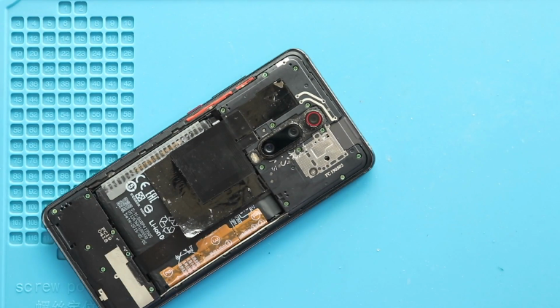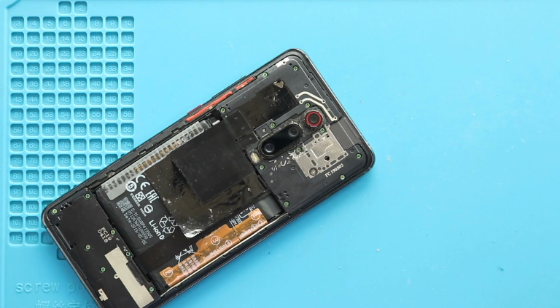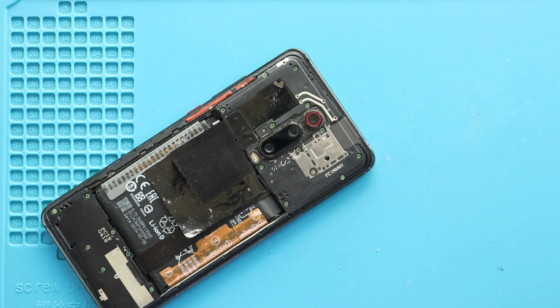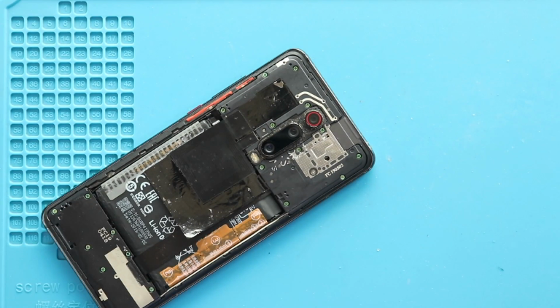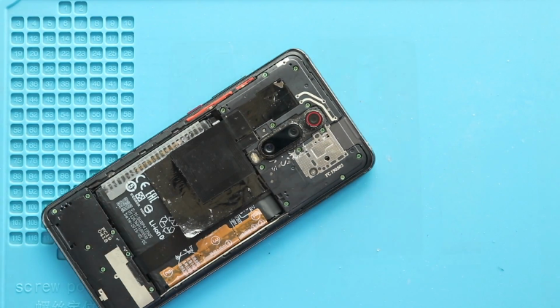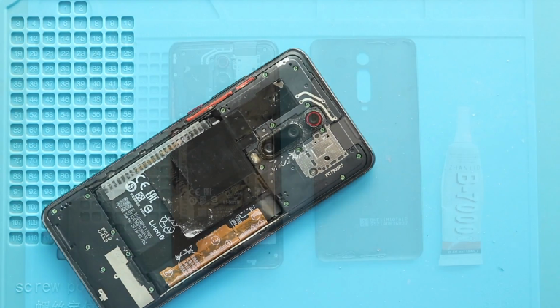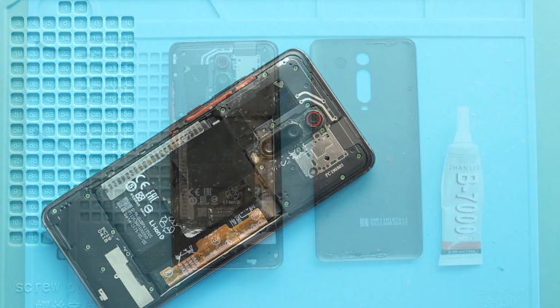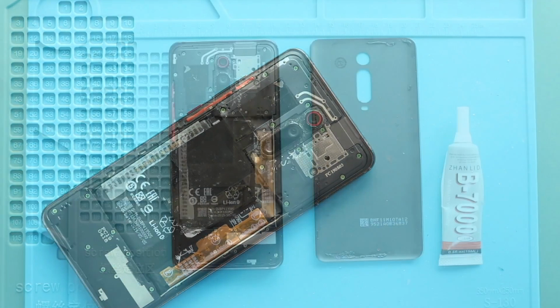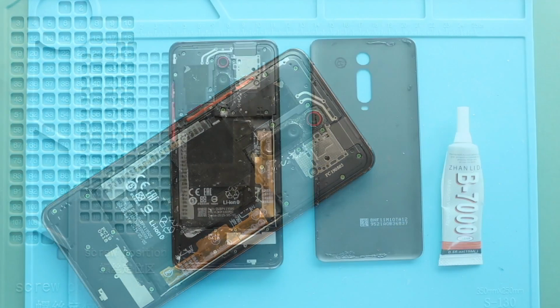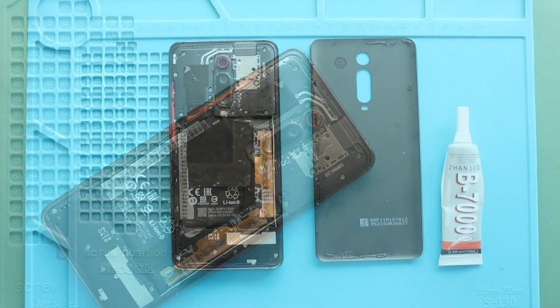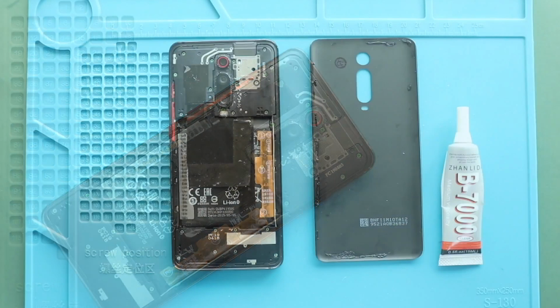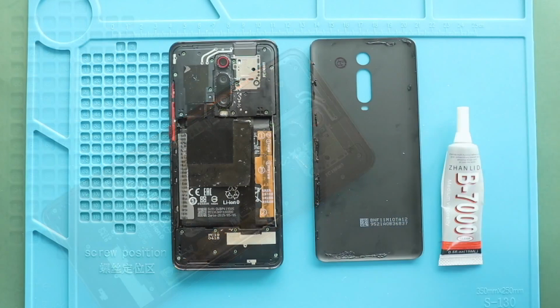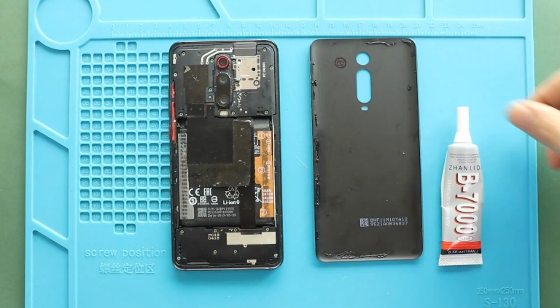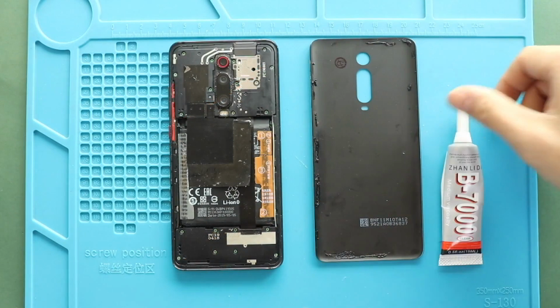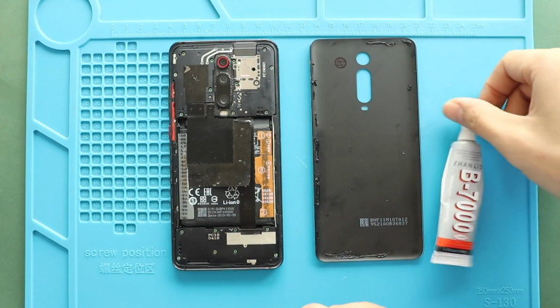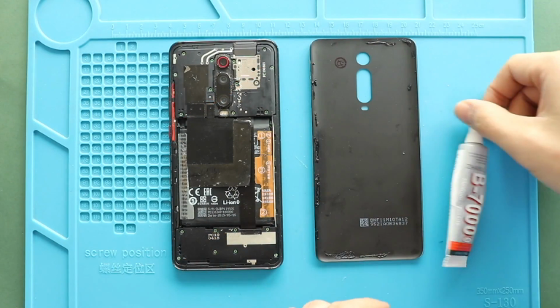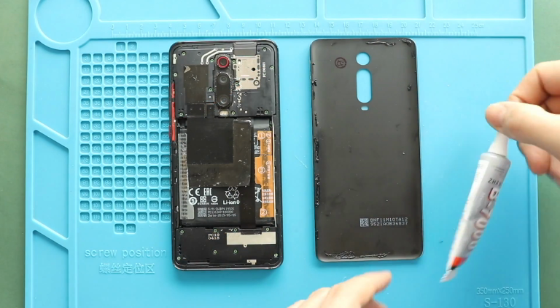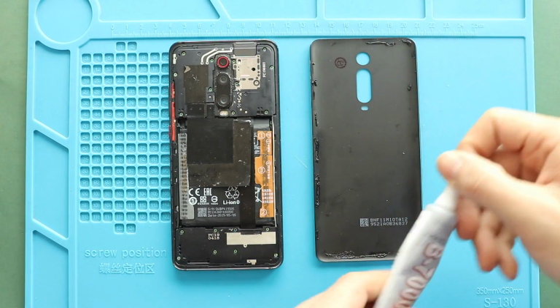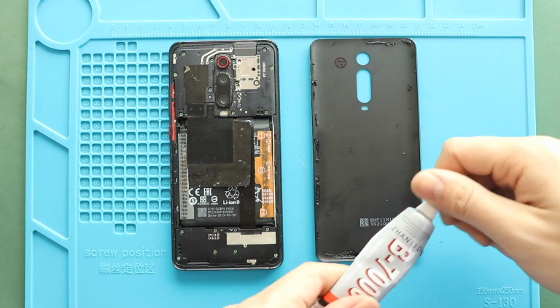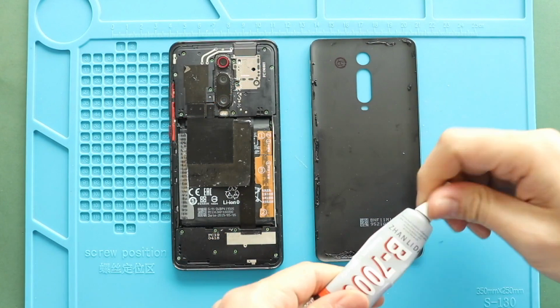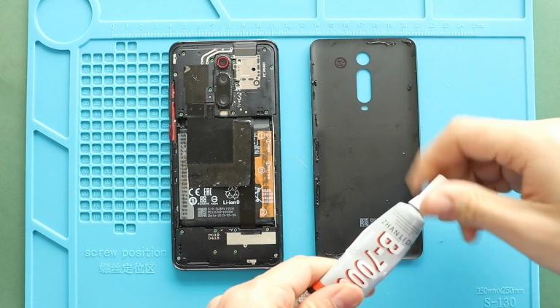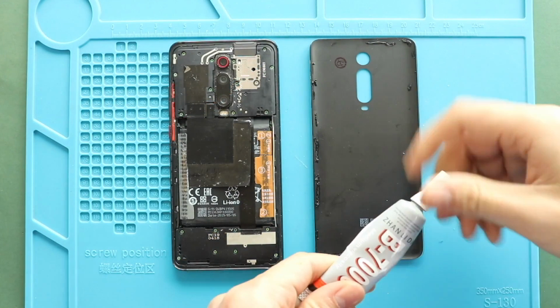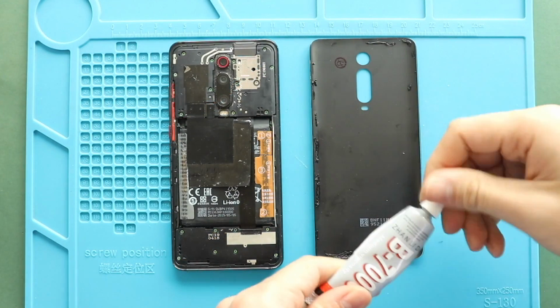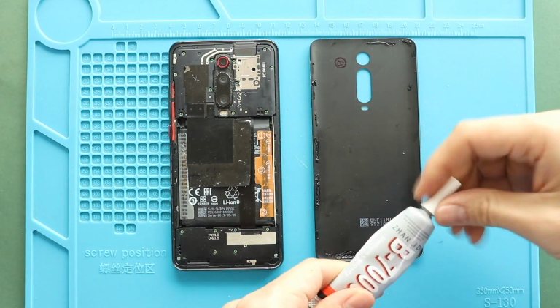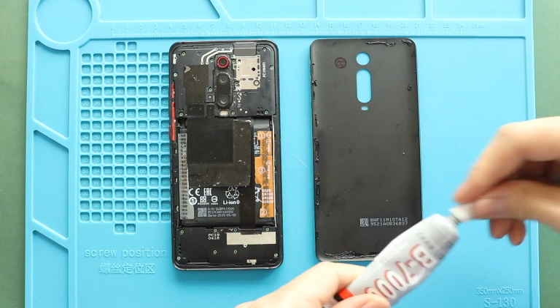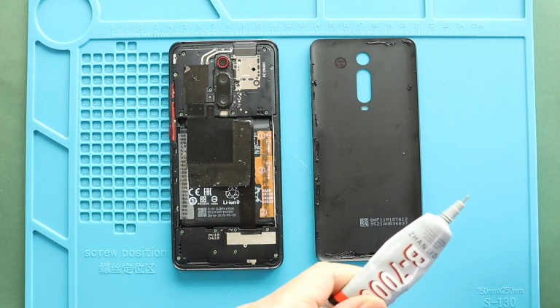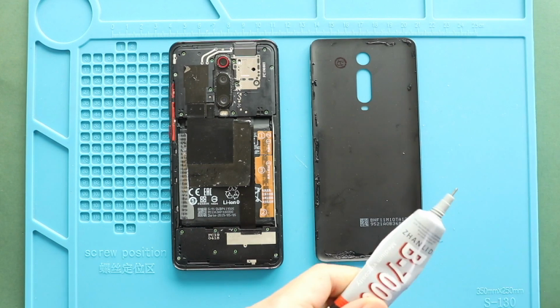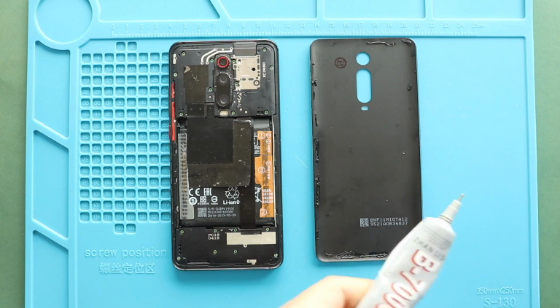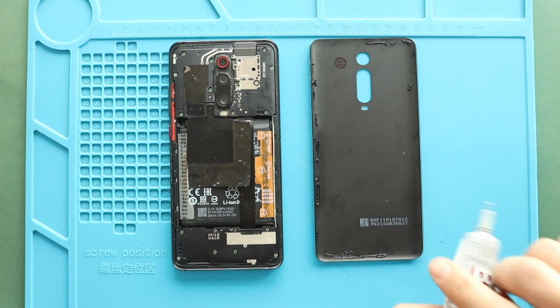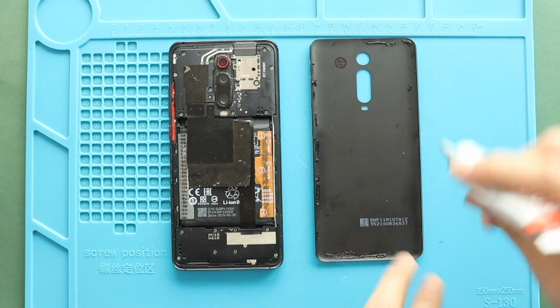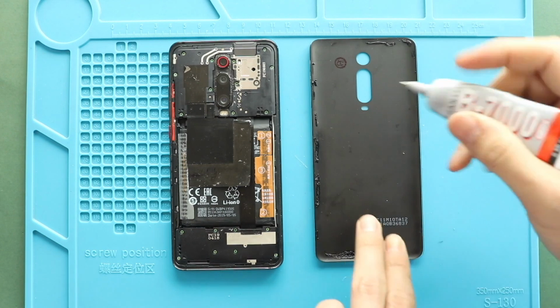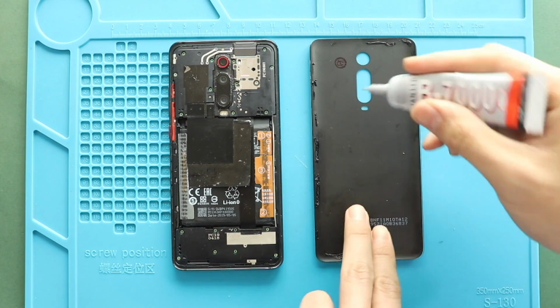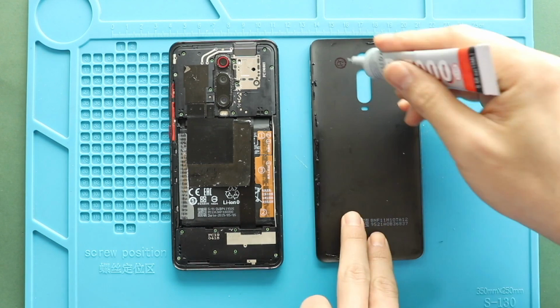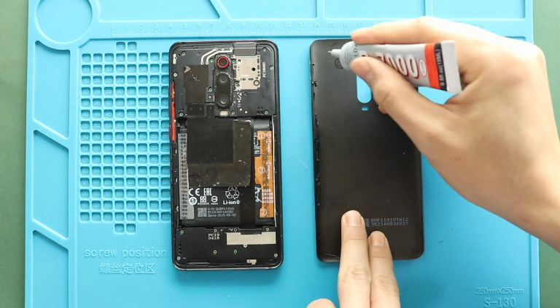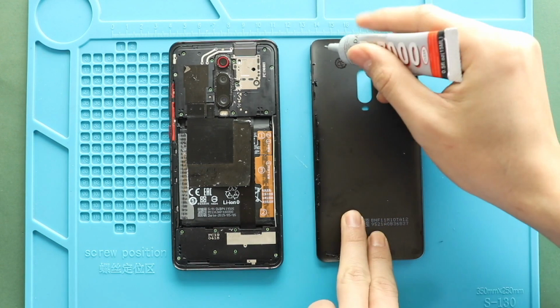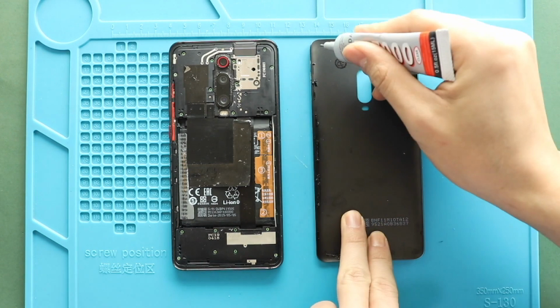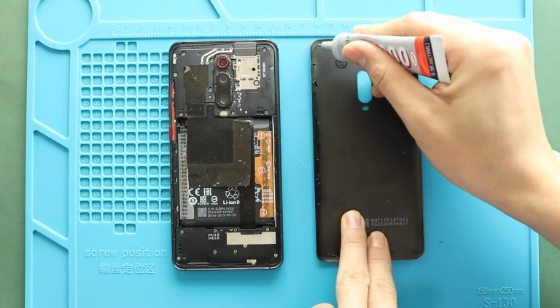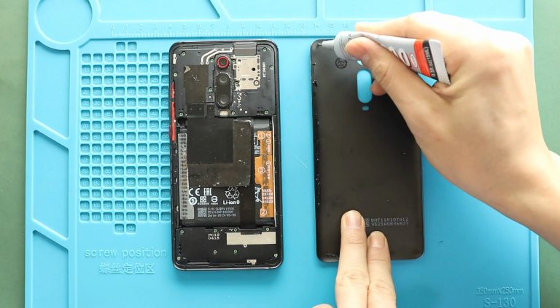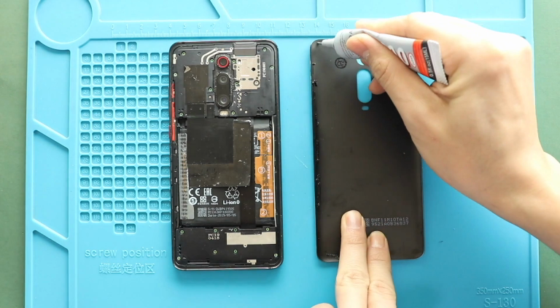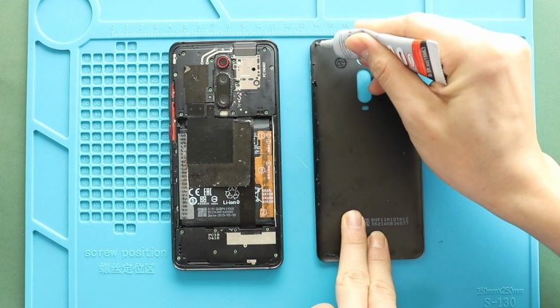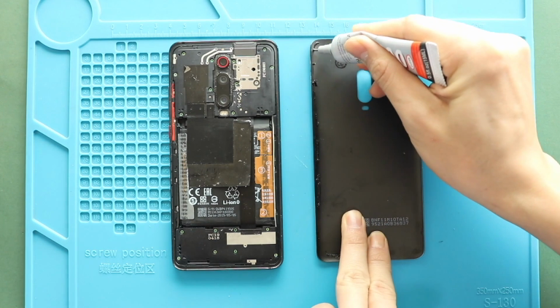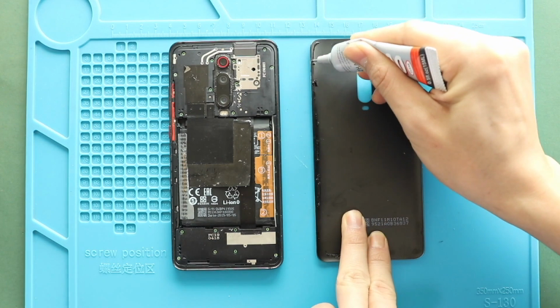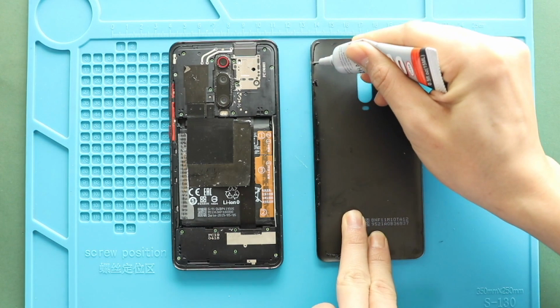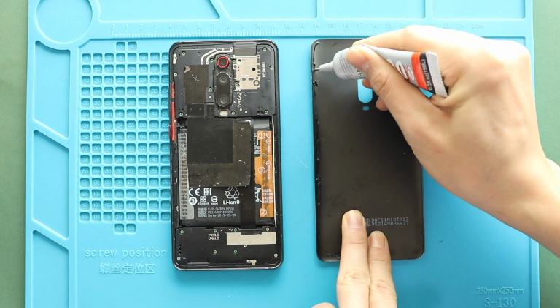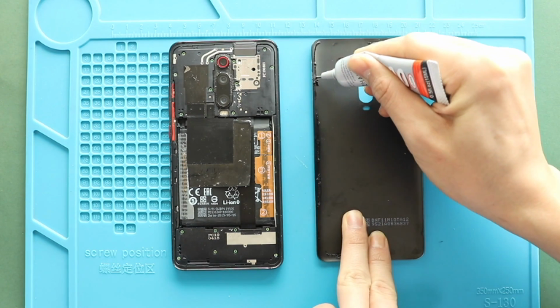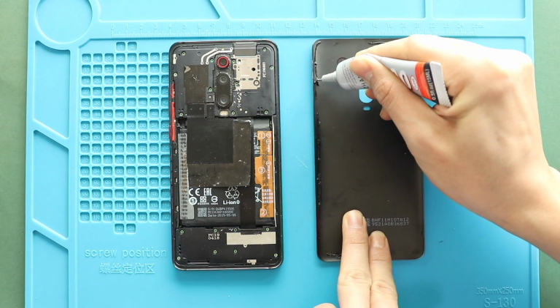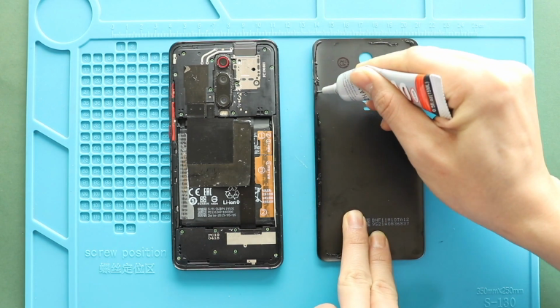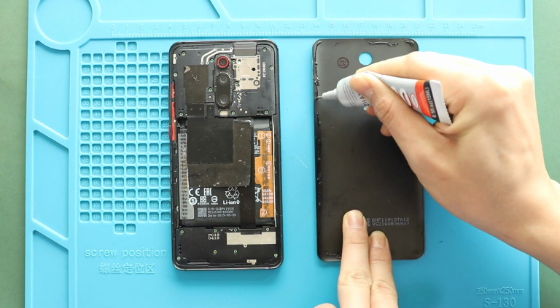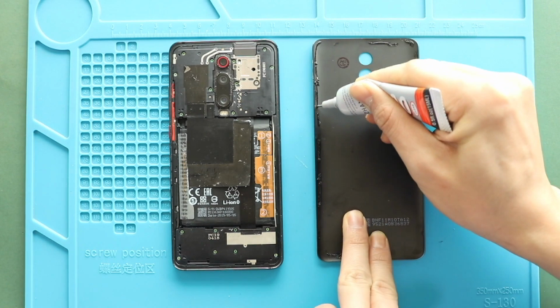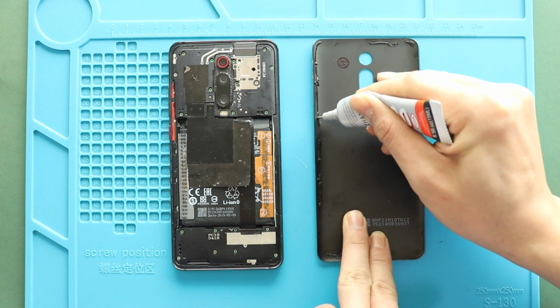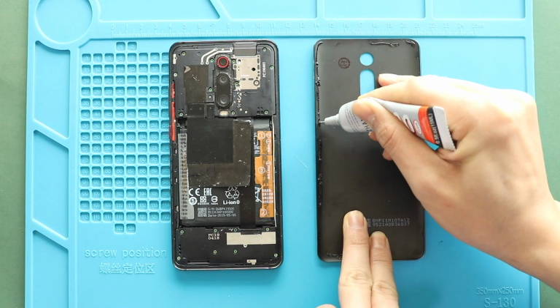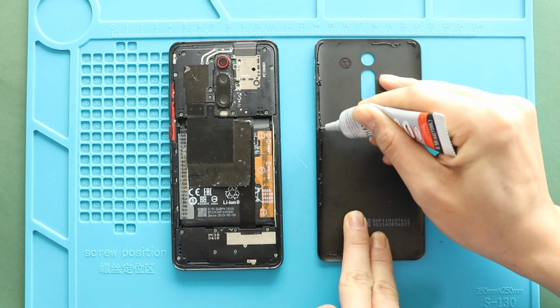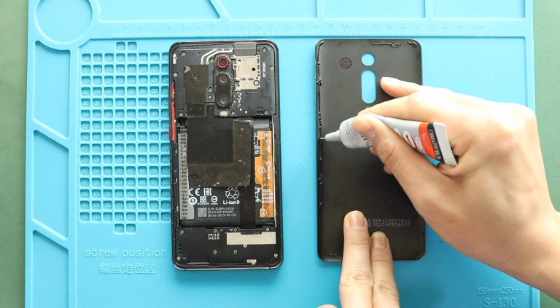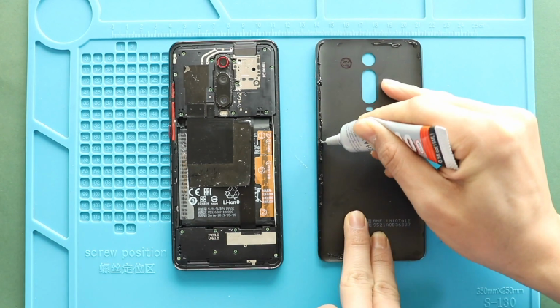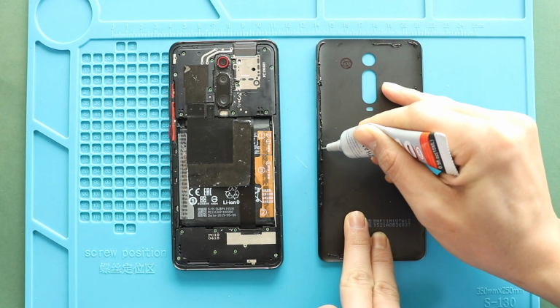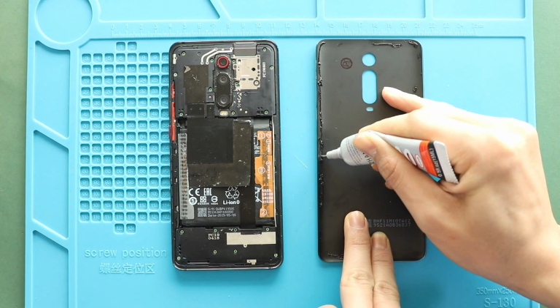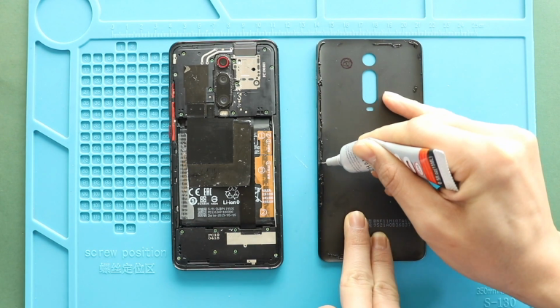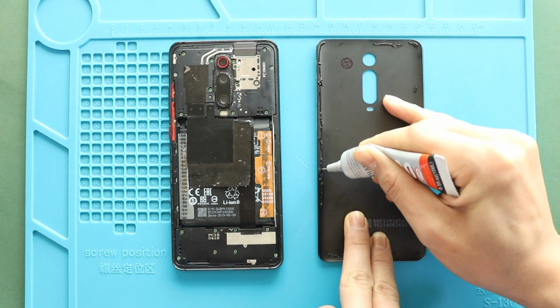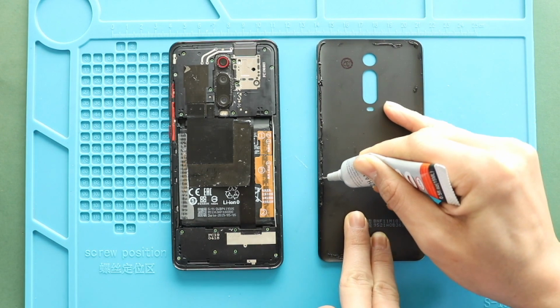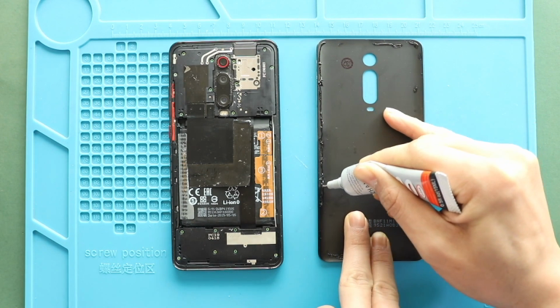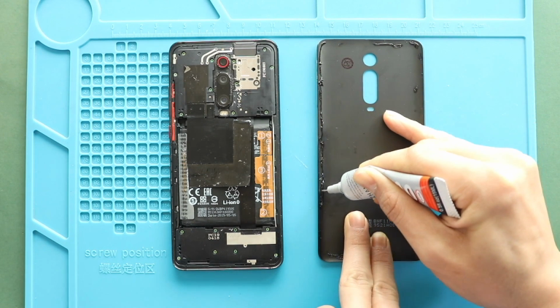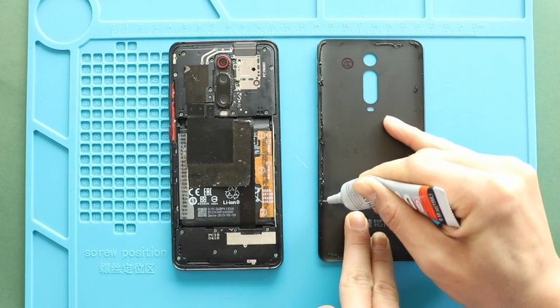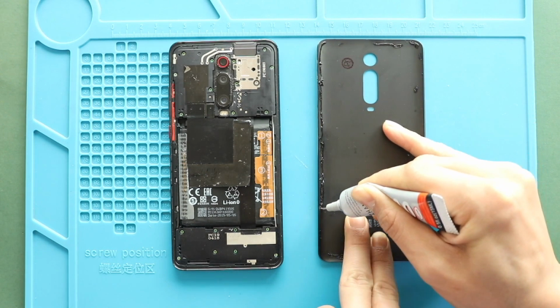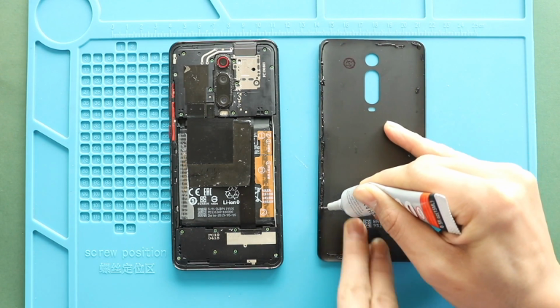Next, before installing the main back cover, make sure it has enough glue. If not, use B7000 glue or a new double-sided back cover adhesive.